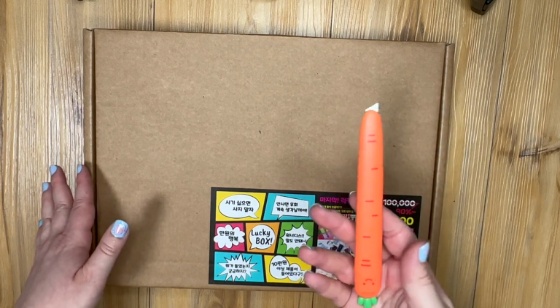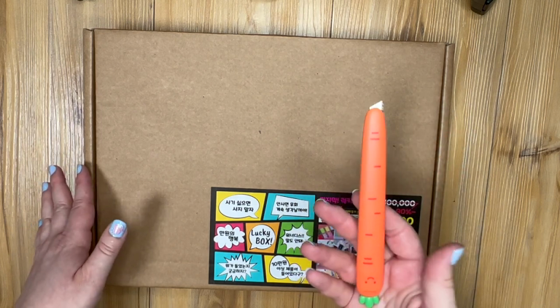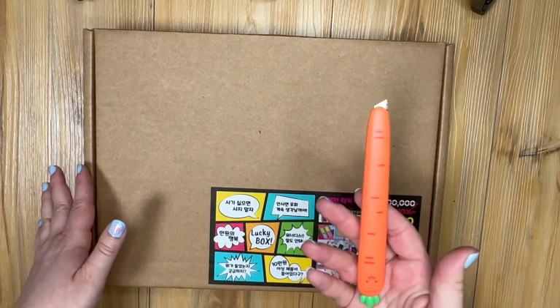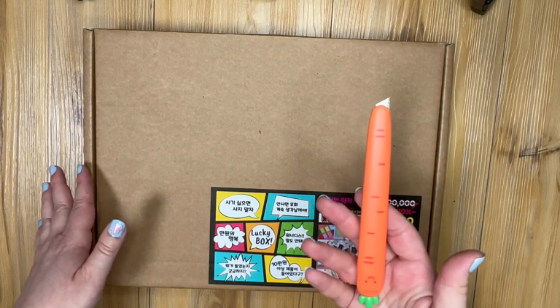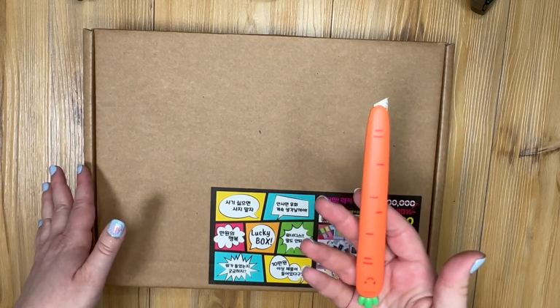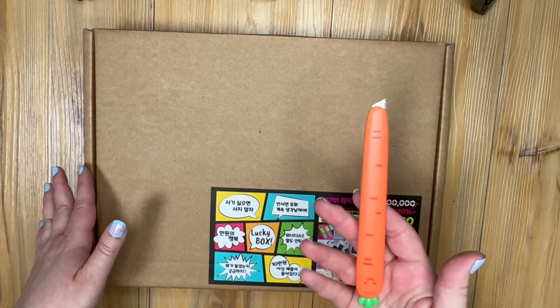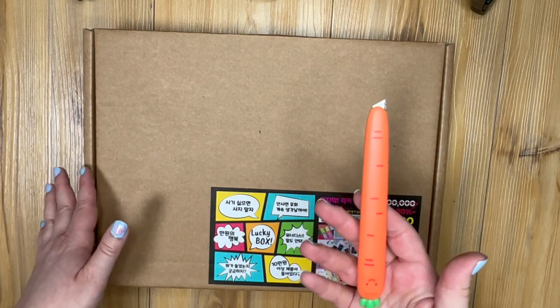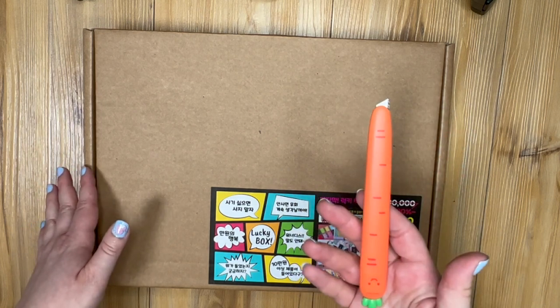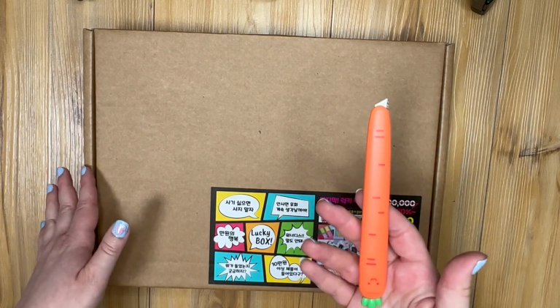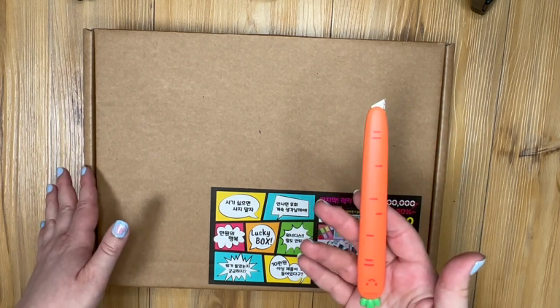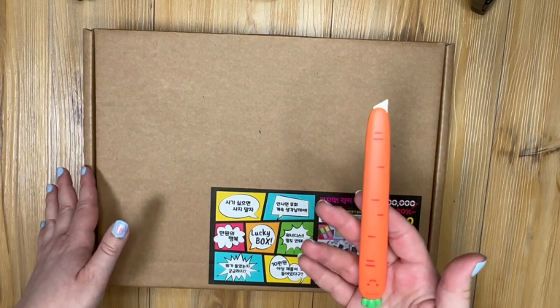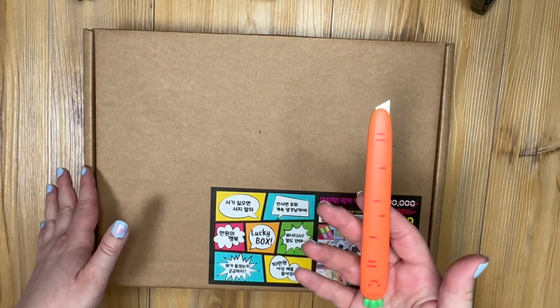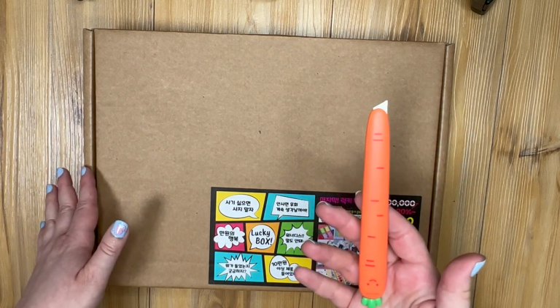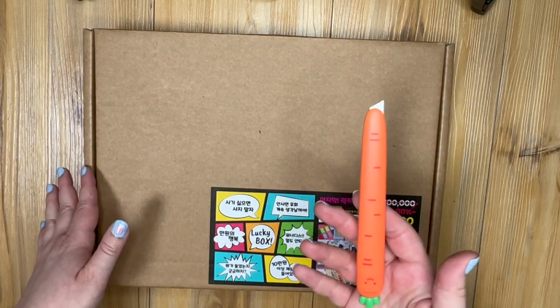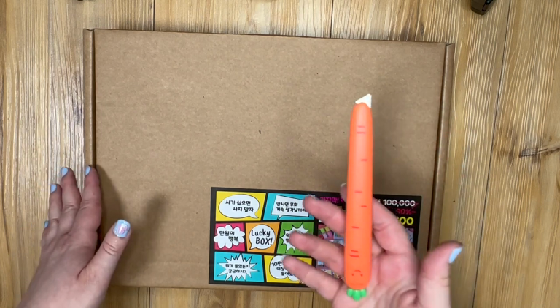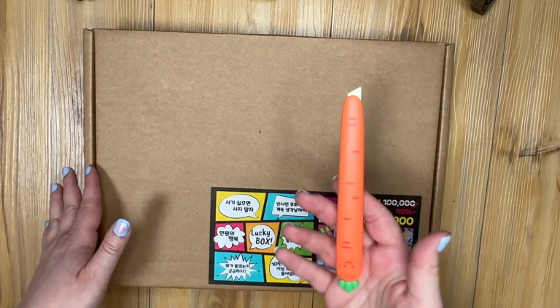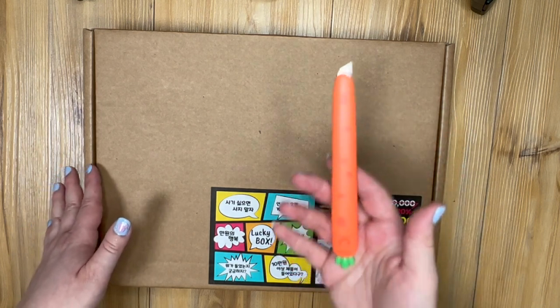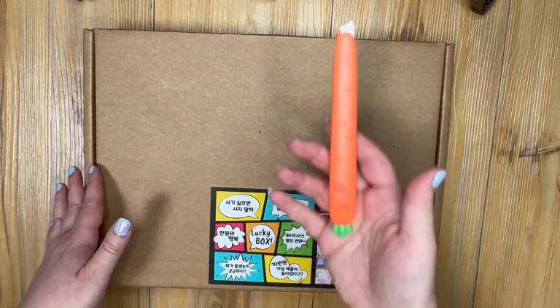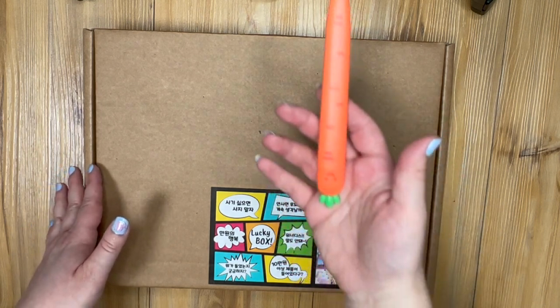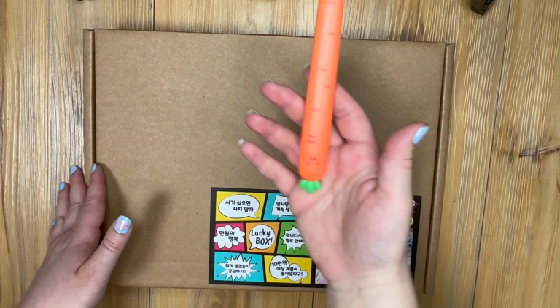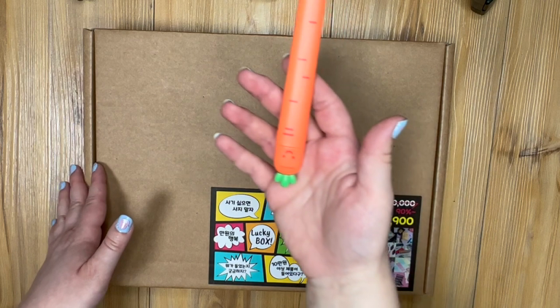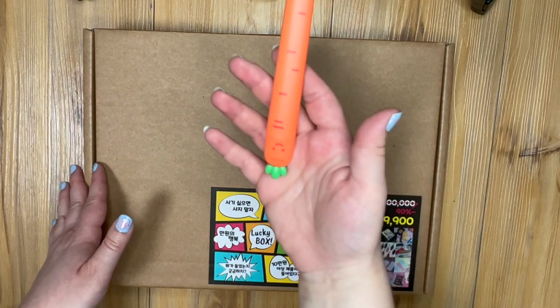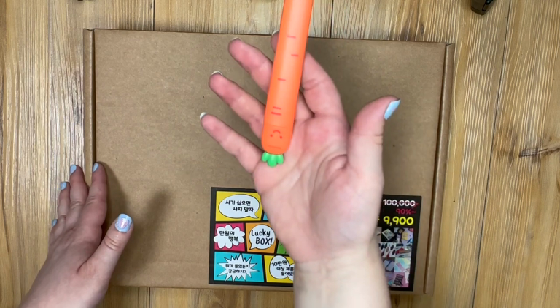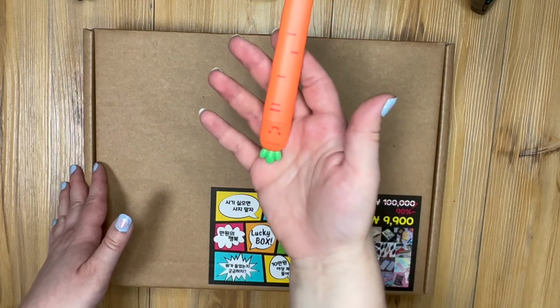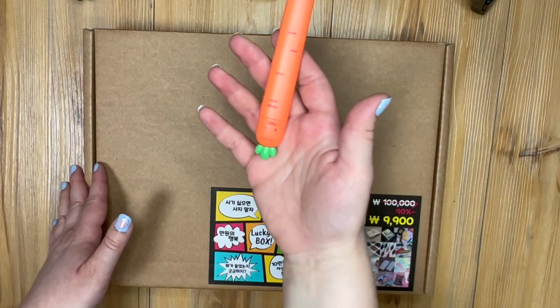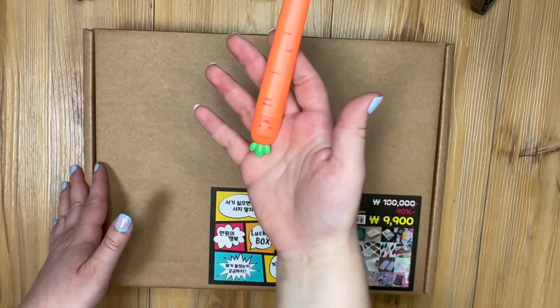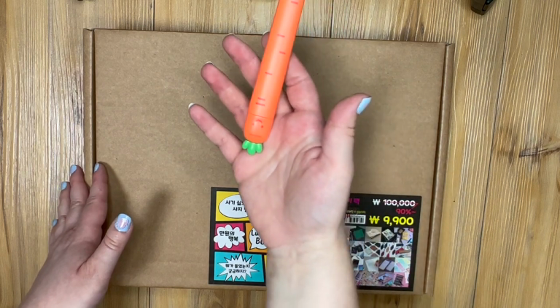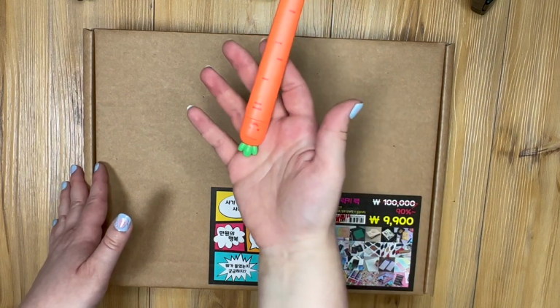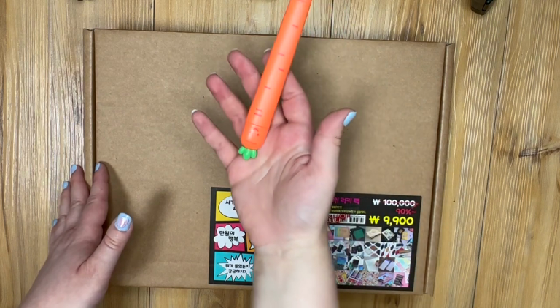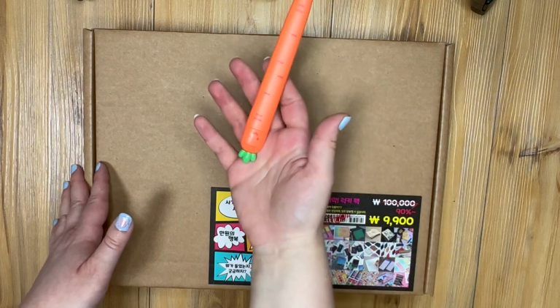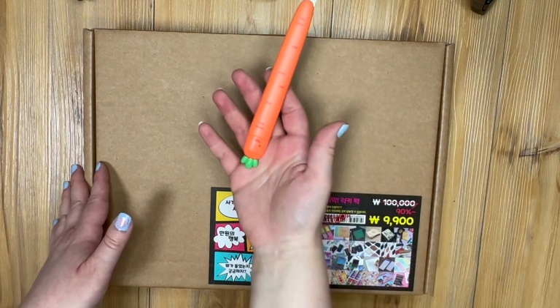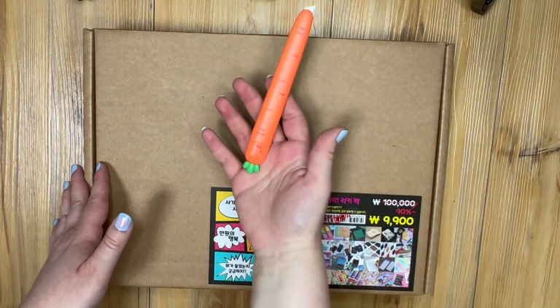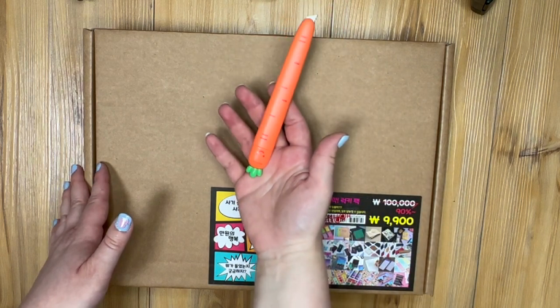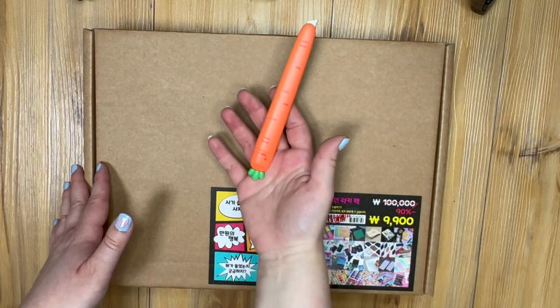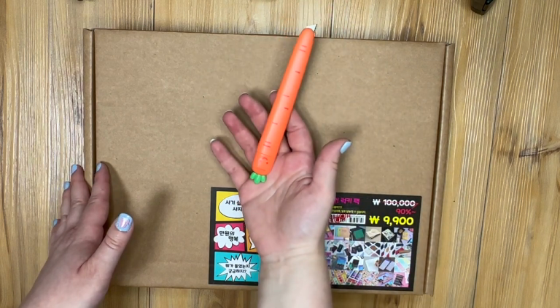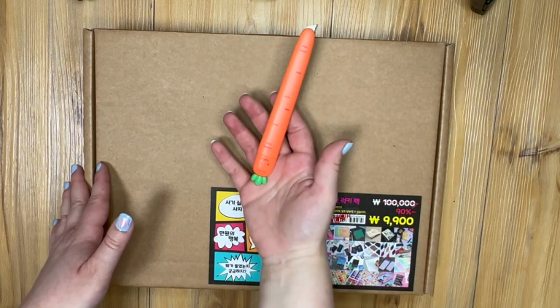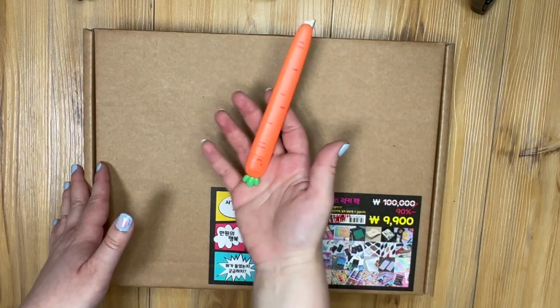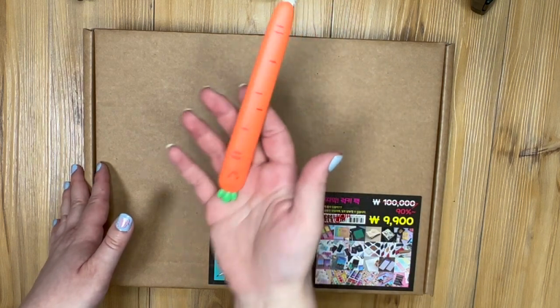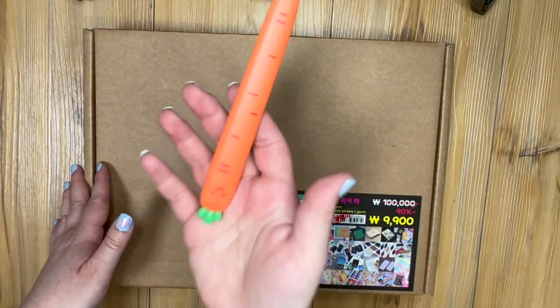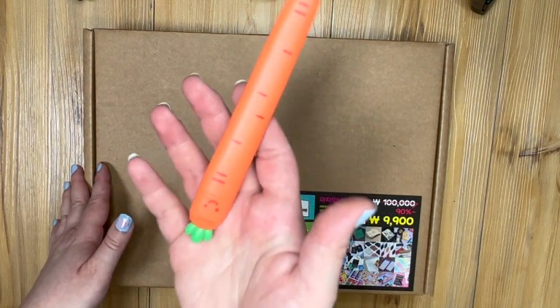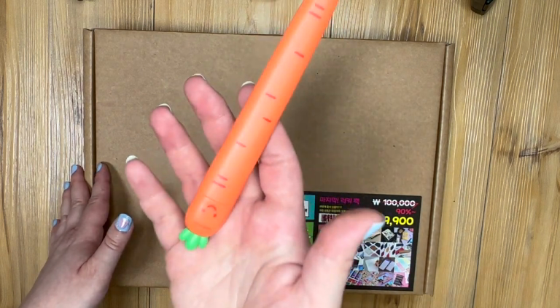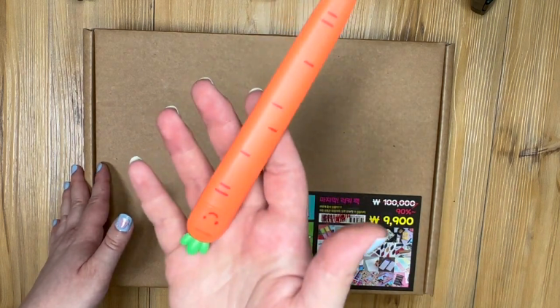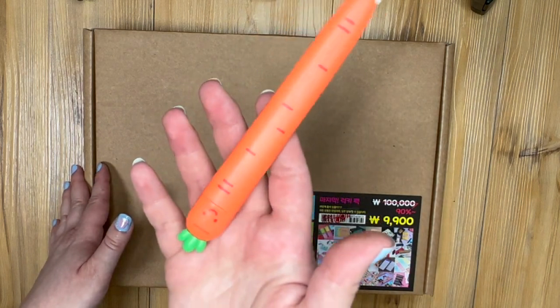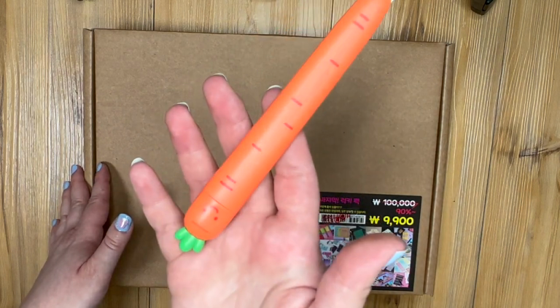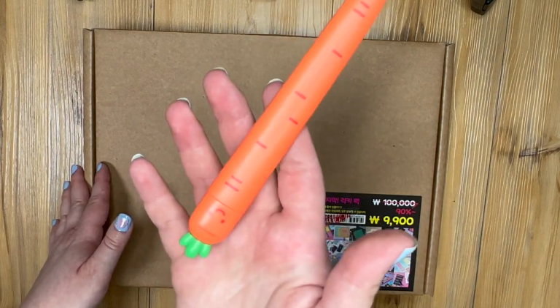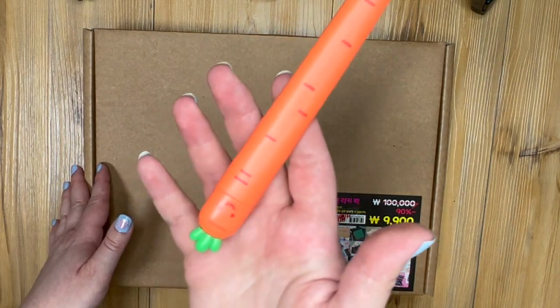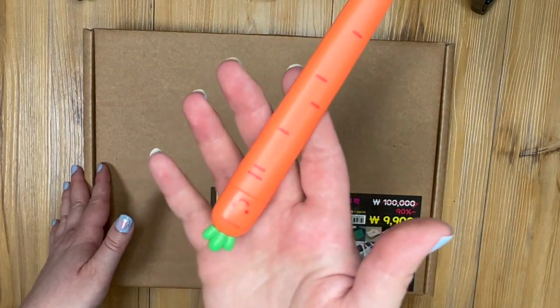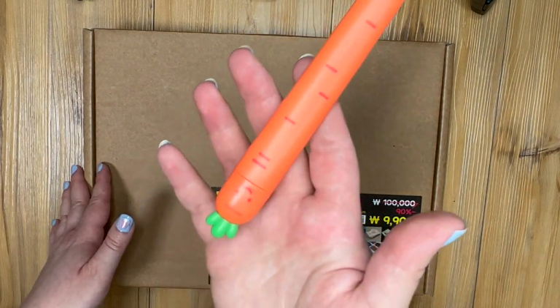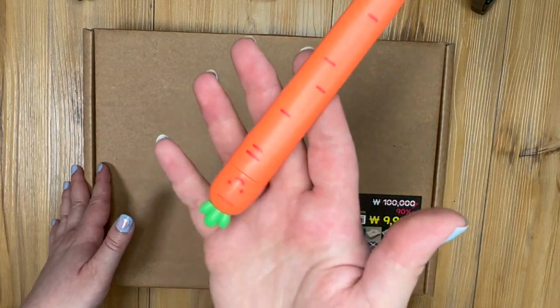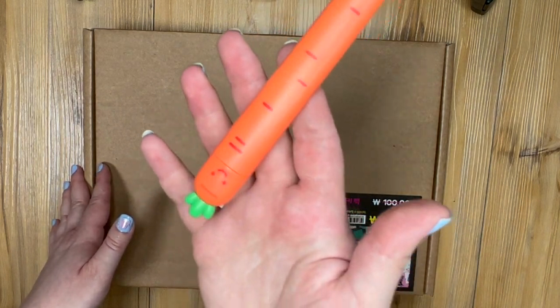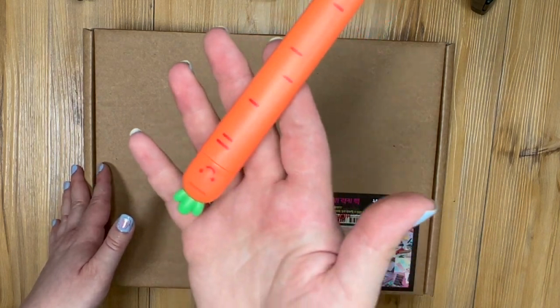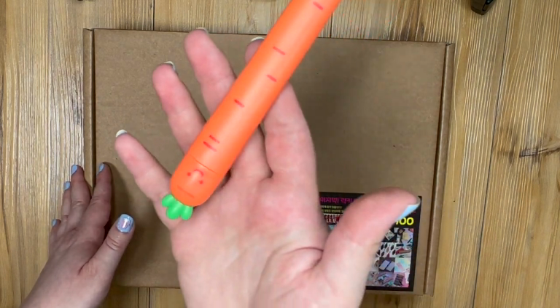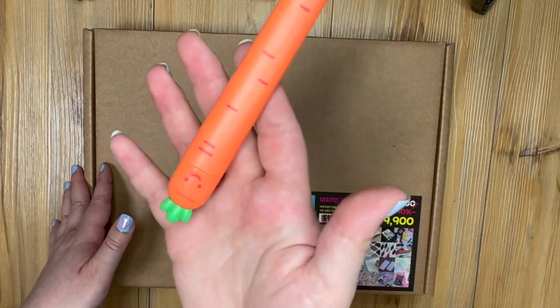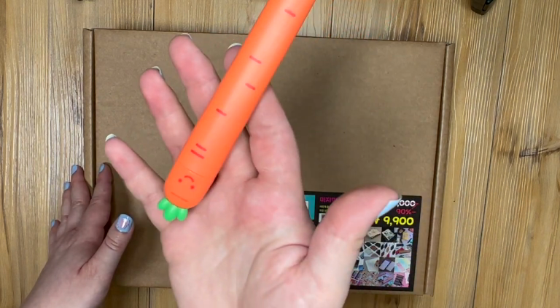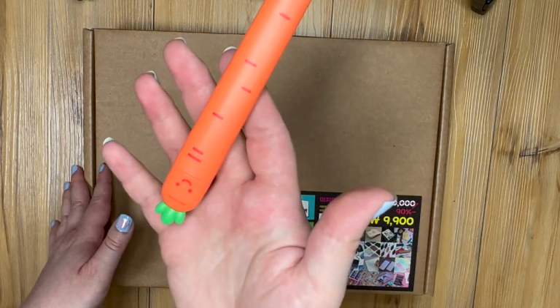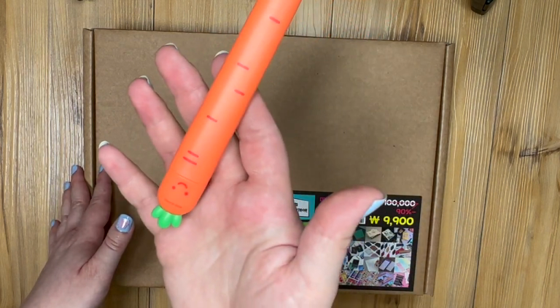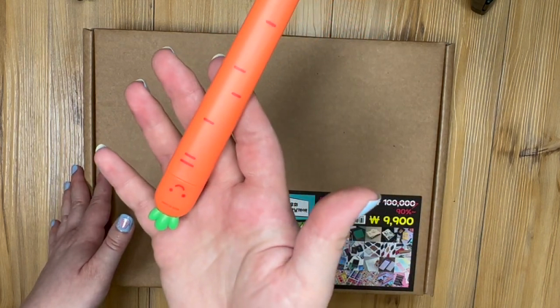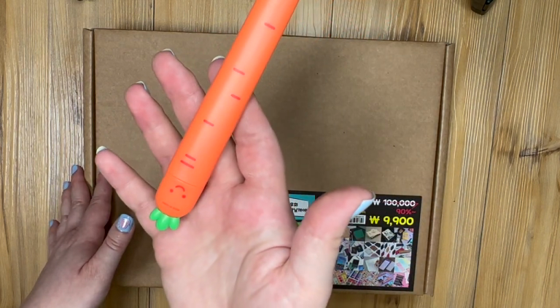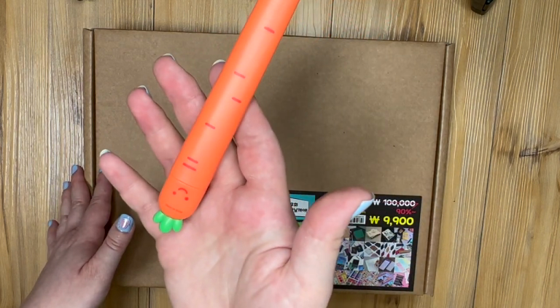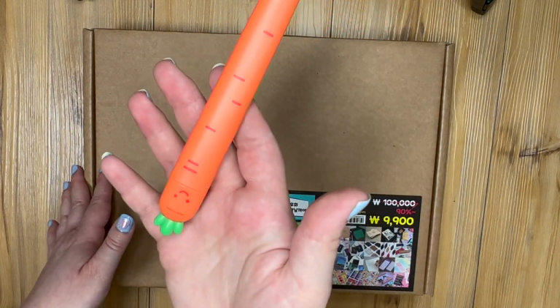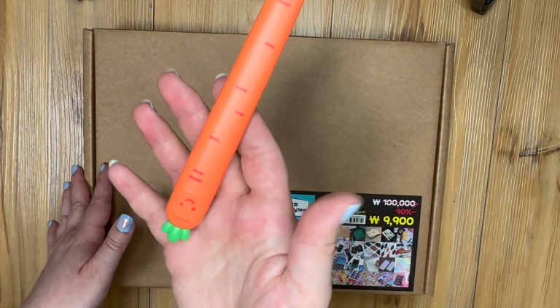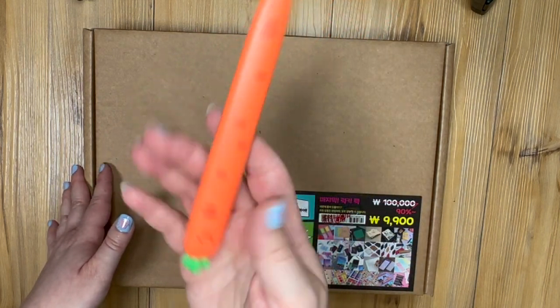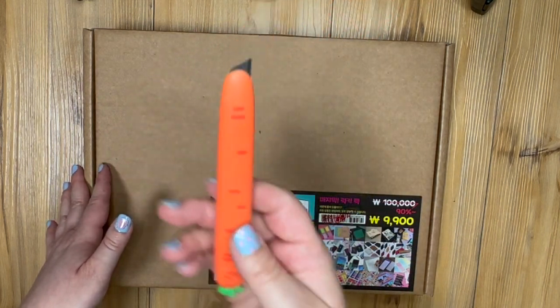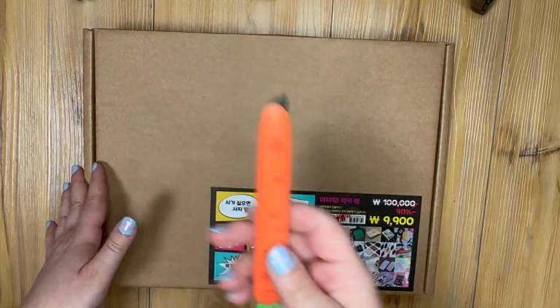This is my cute little box cutter that I got in Korea — it is a carrot with a smiley face, because everything in Korea is cute.